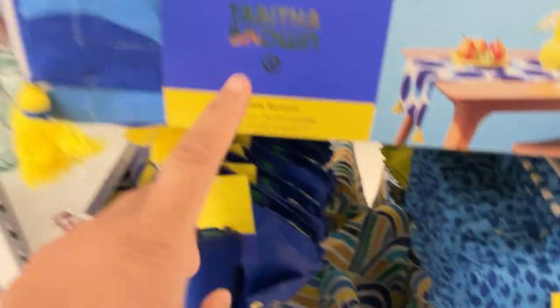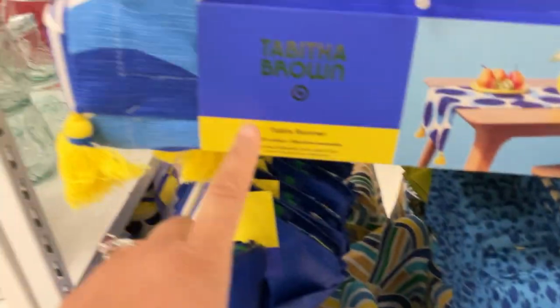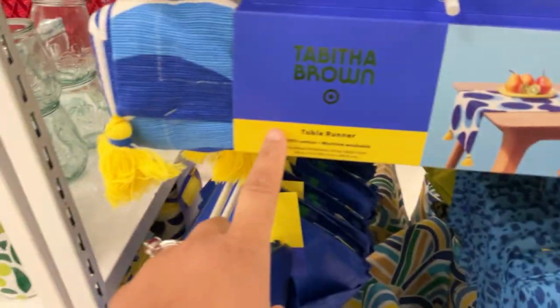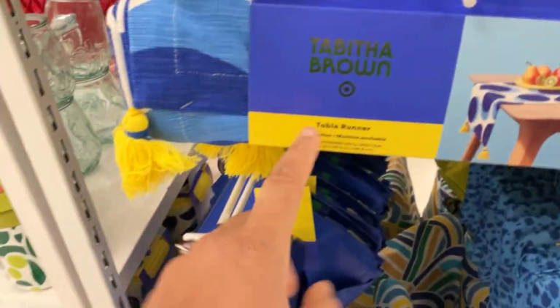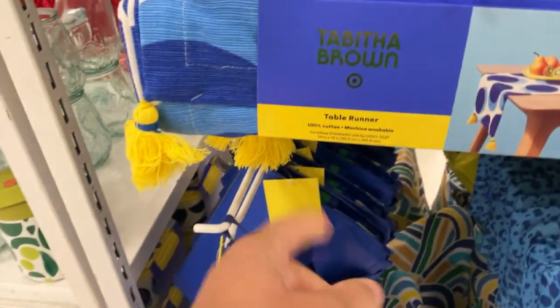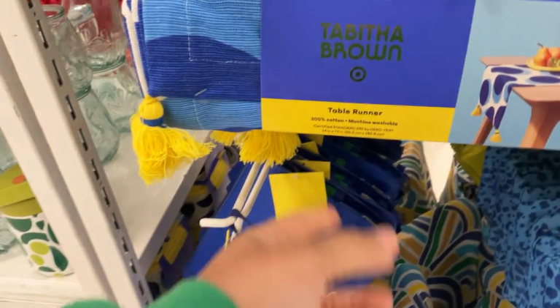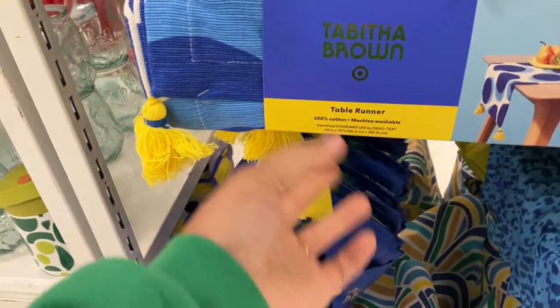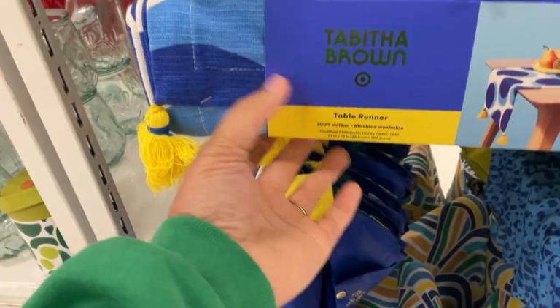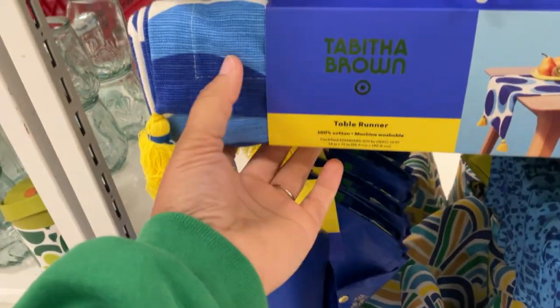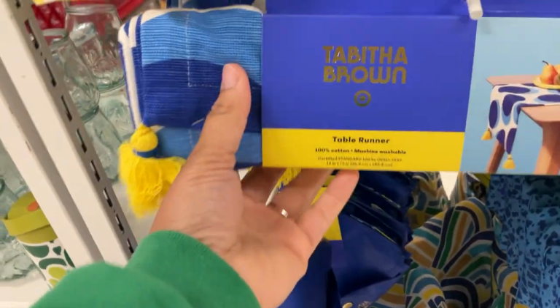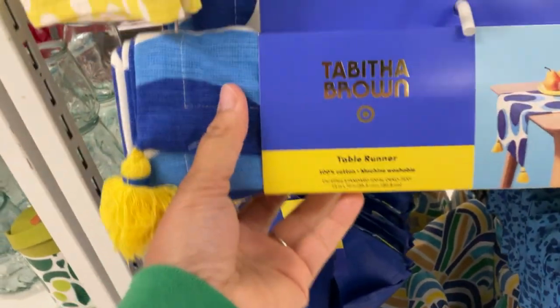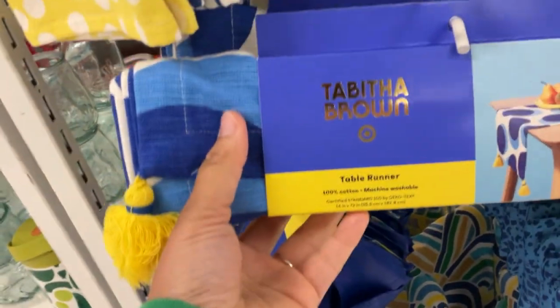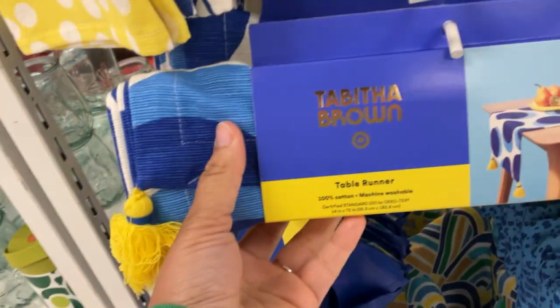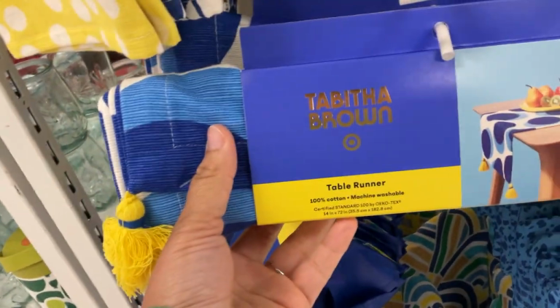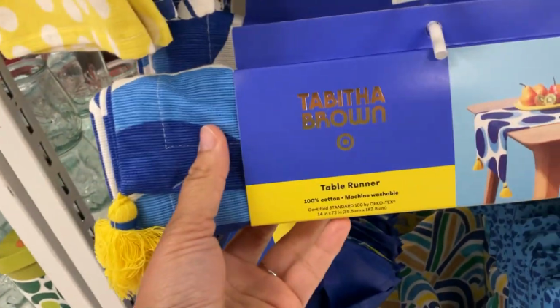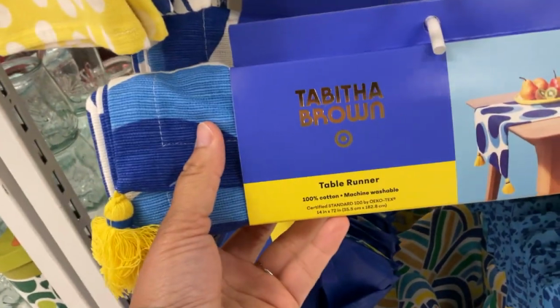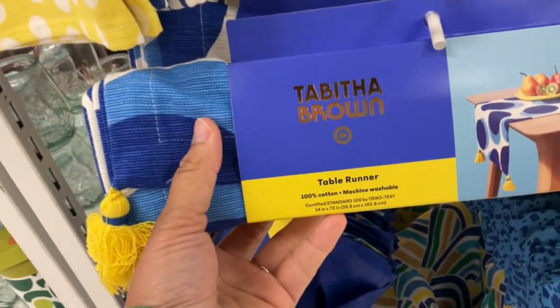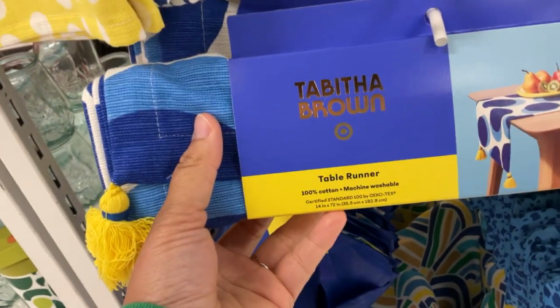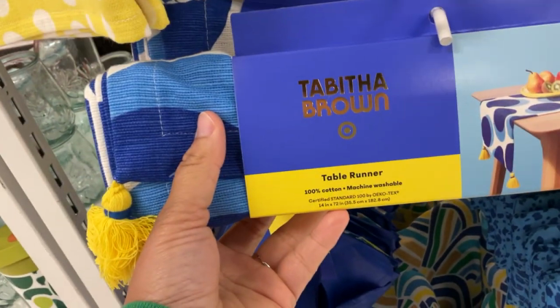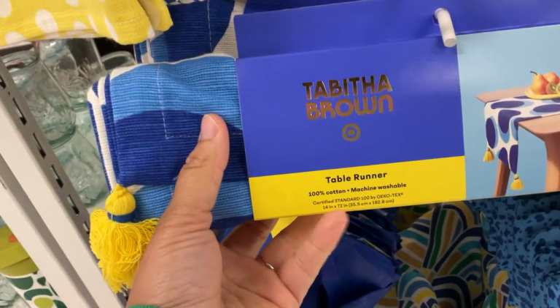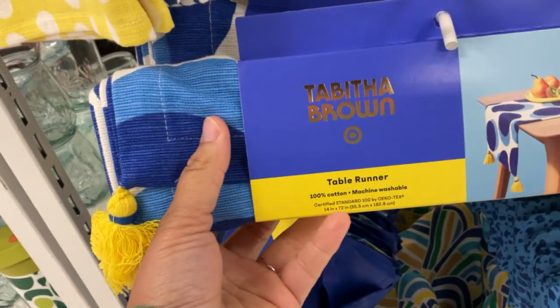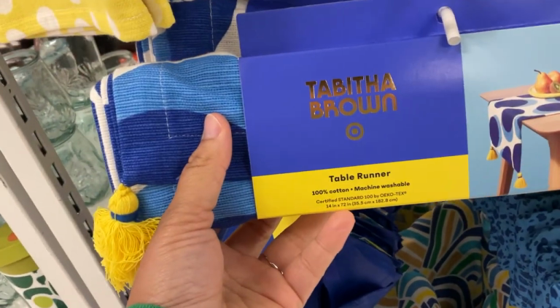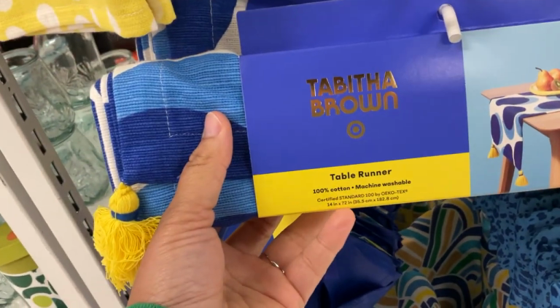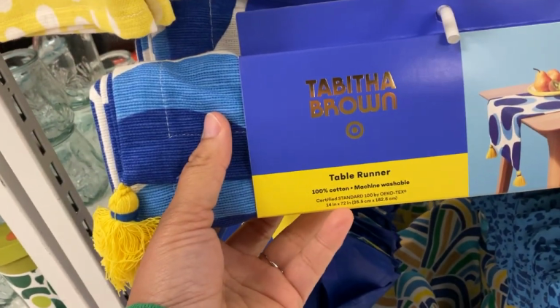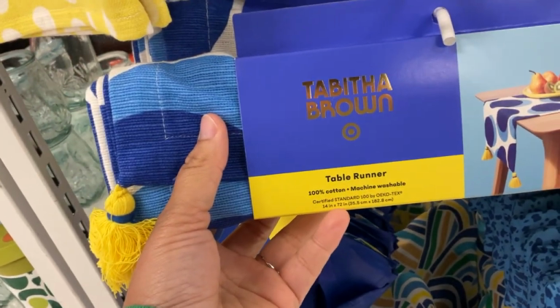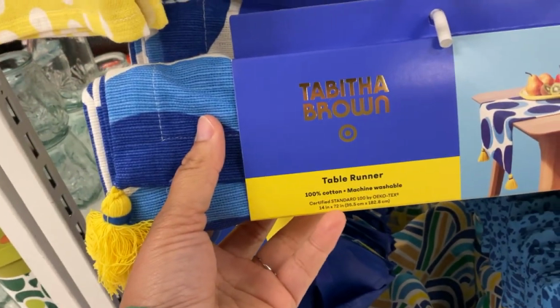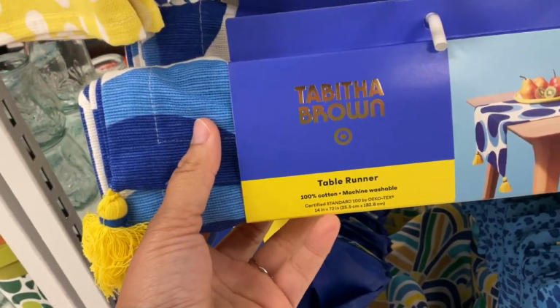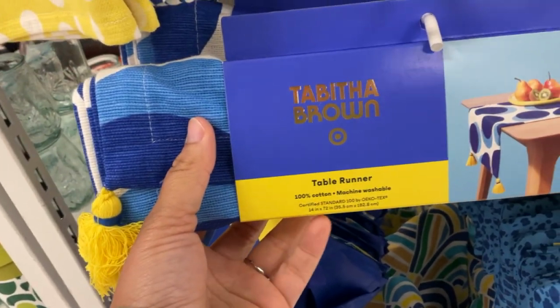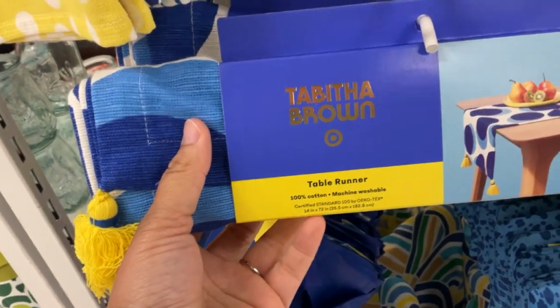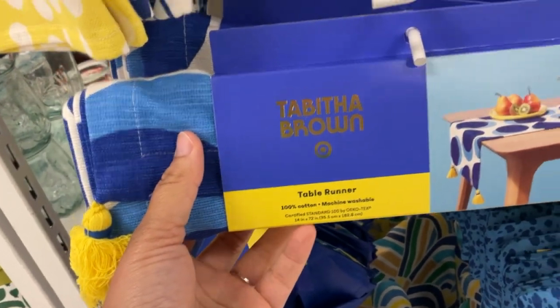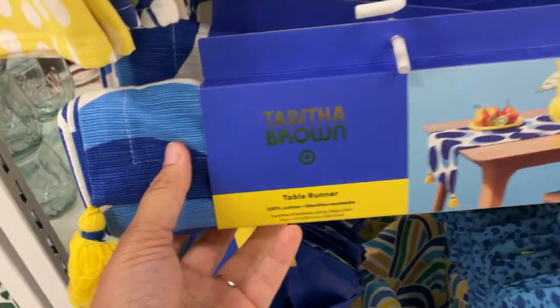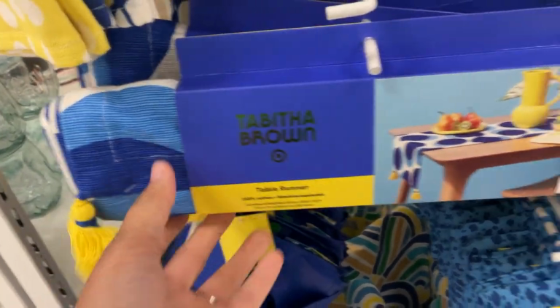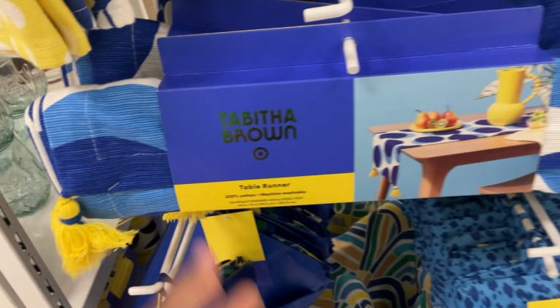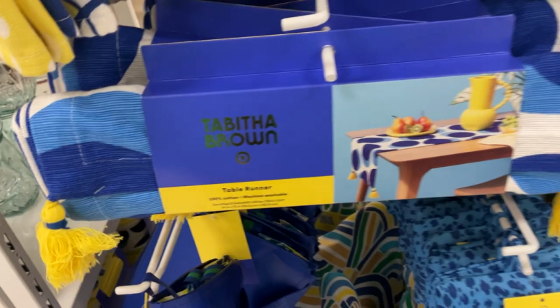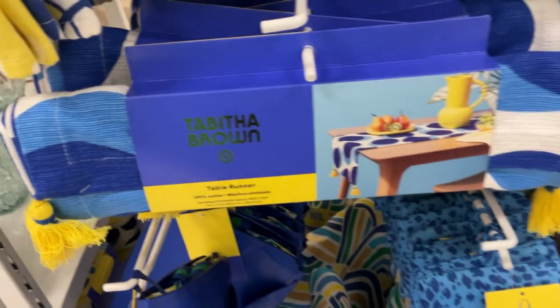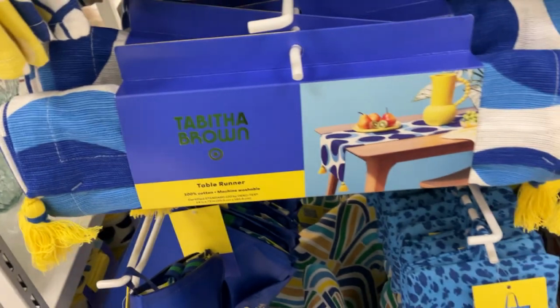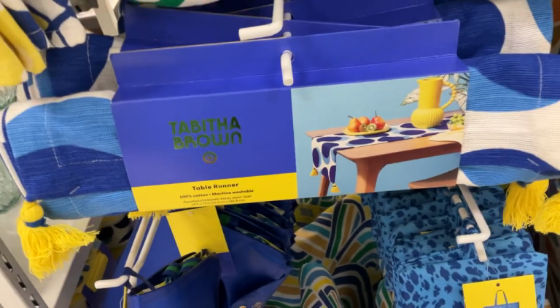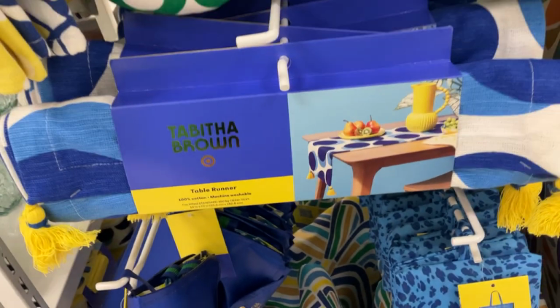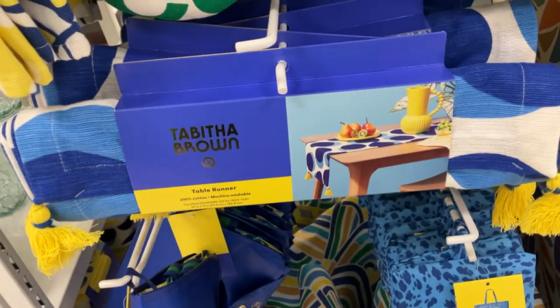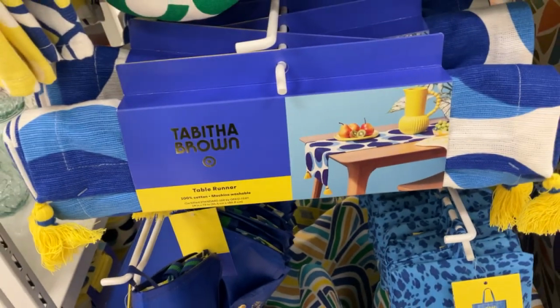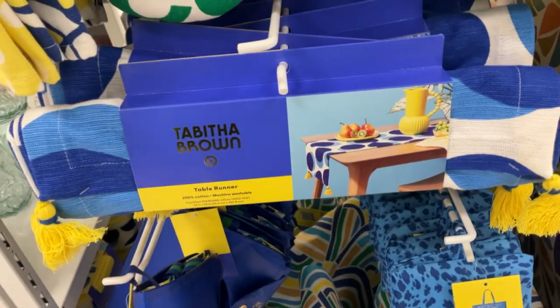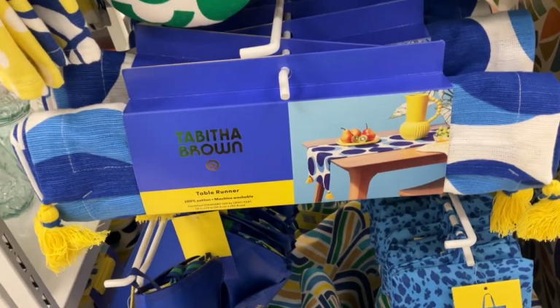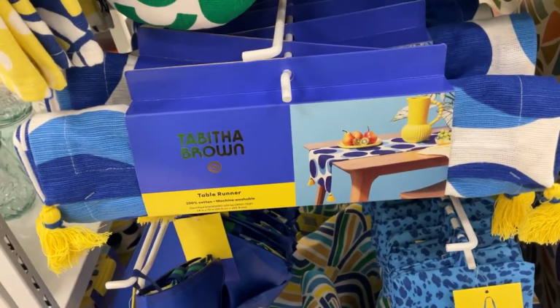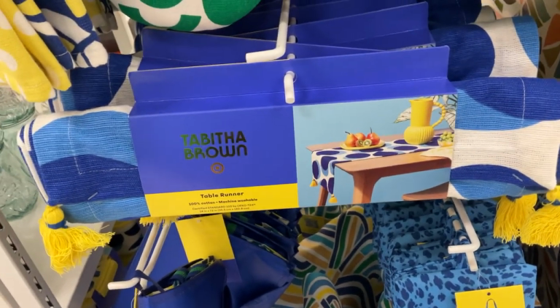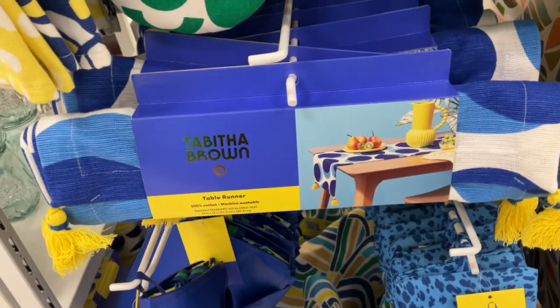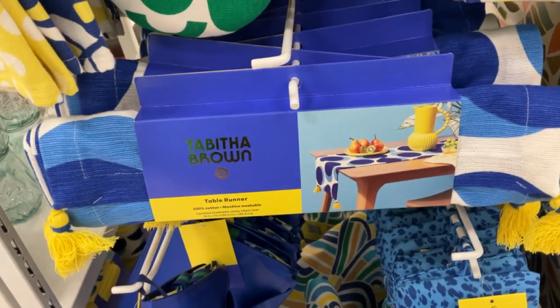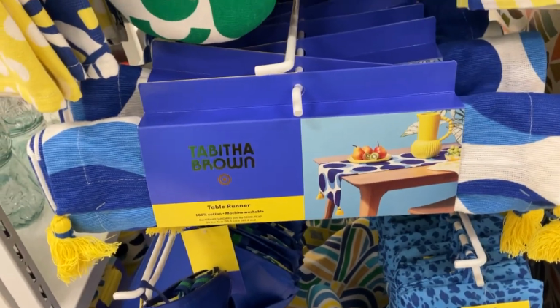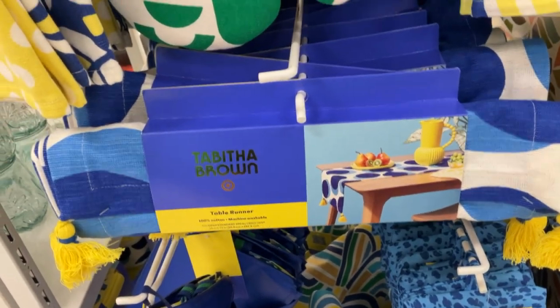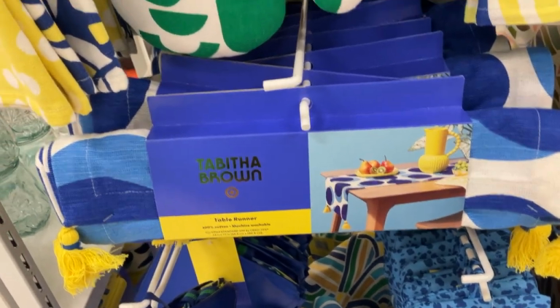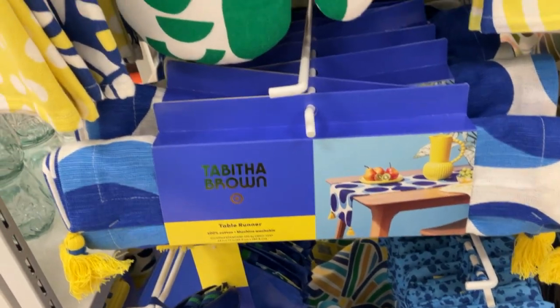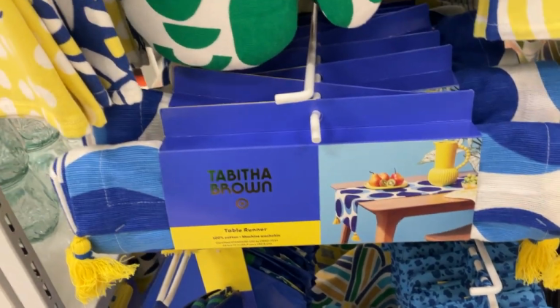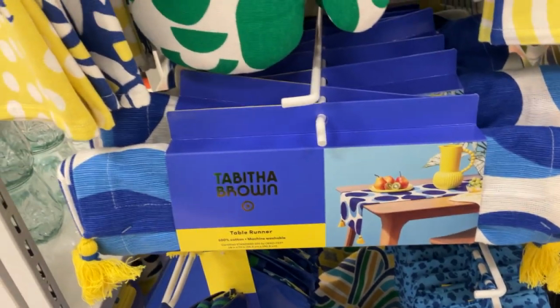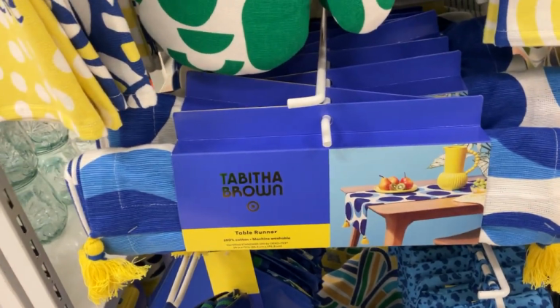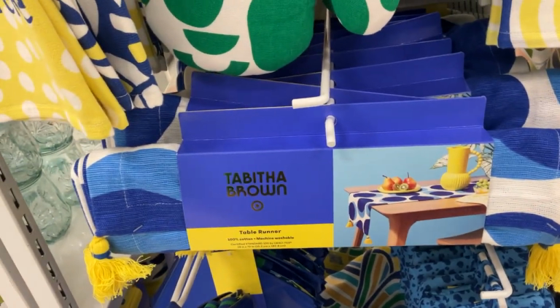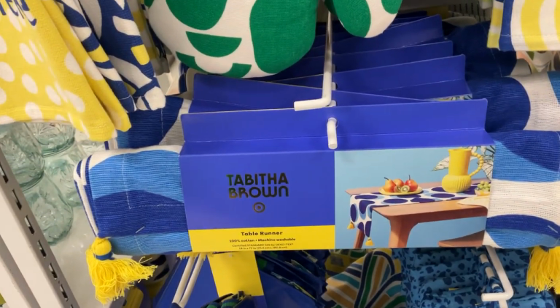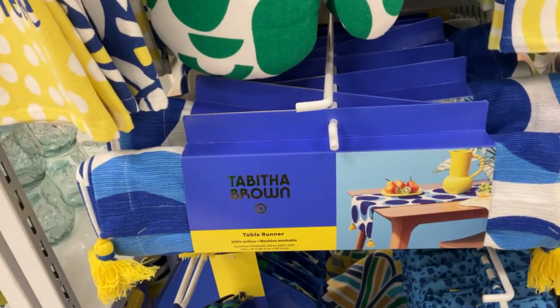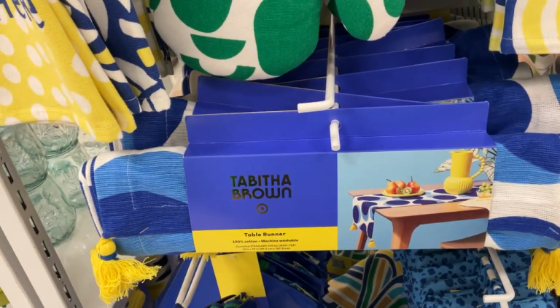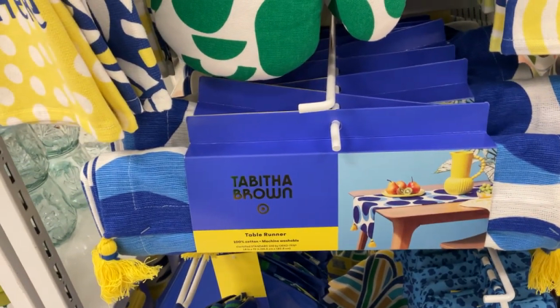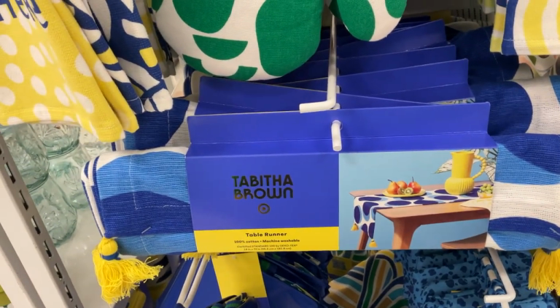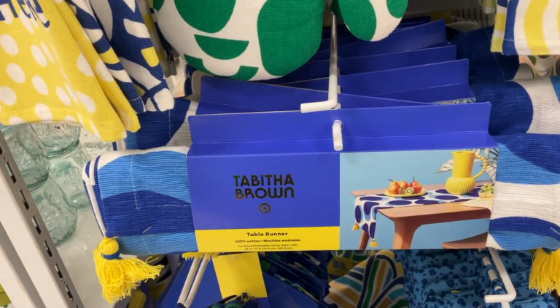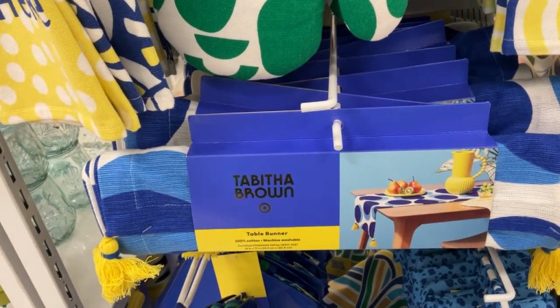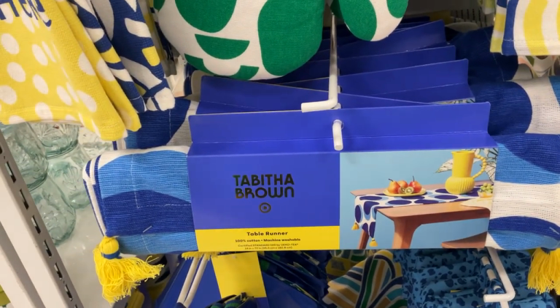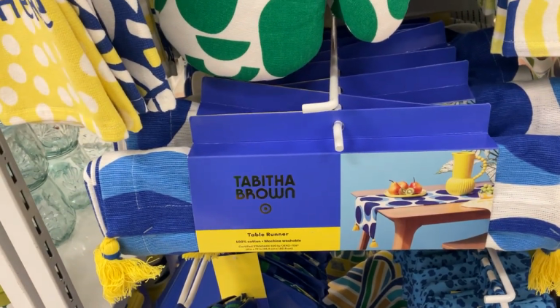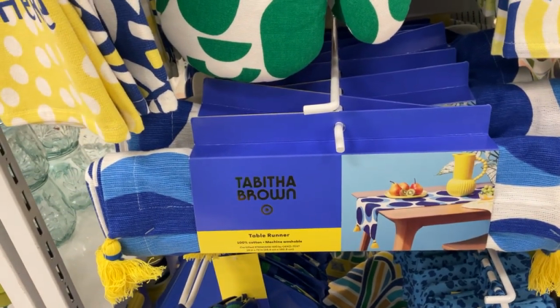And they have some of the table runners. This is actually the smaller one. The bigger one is only available online for shipping.